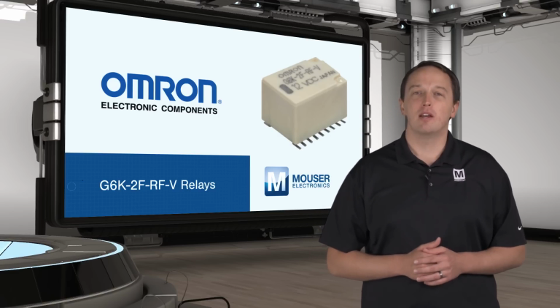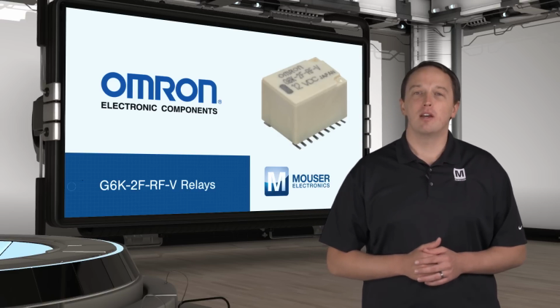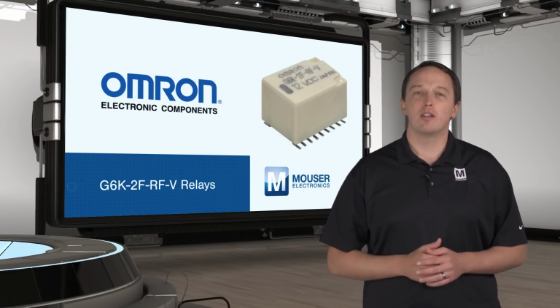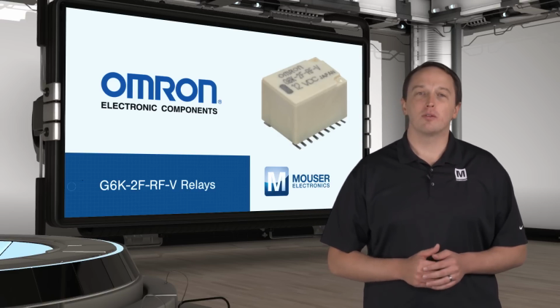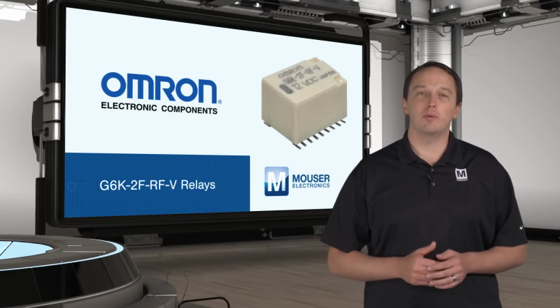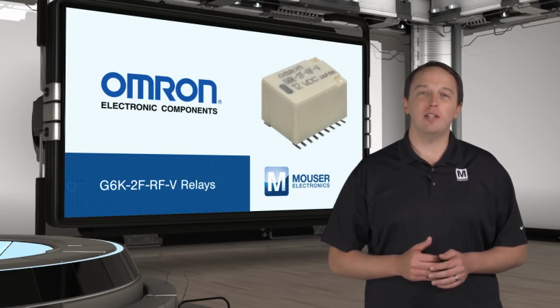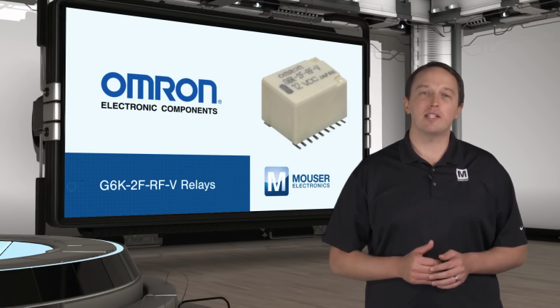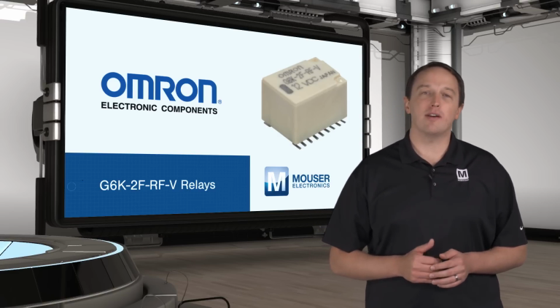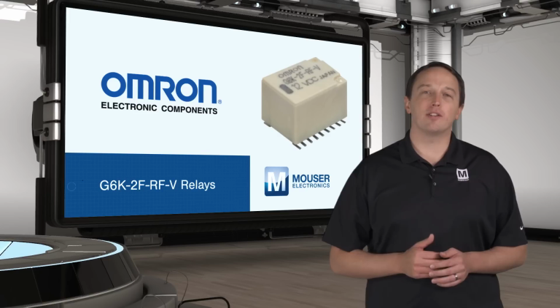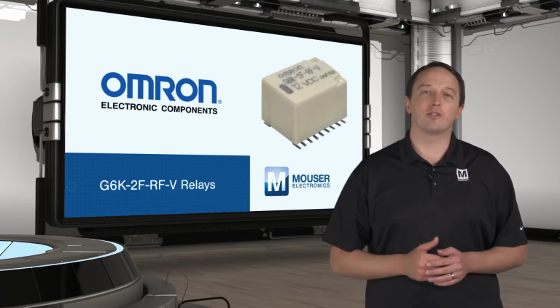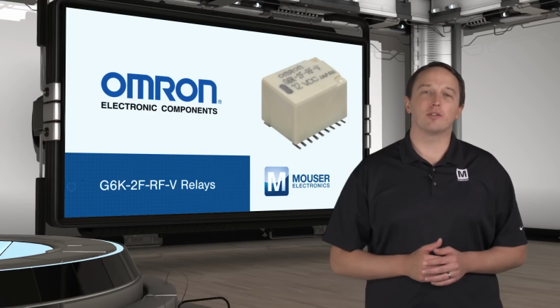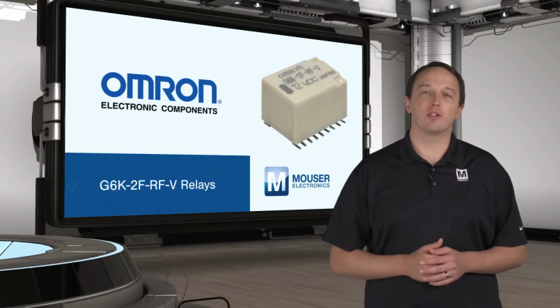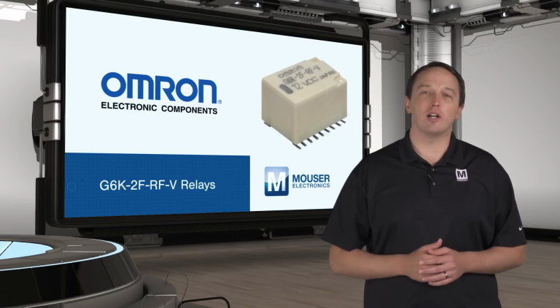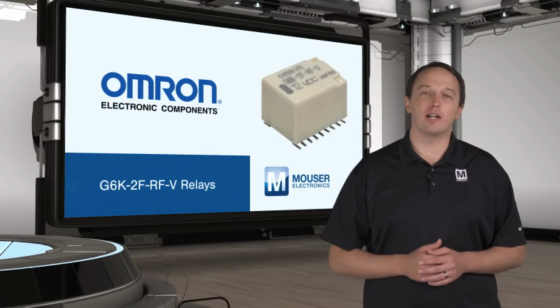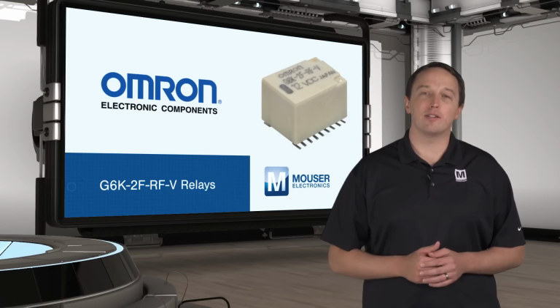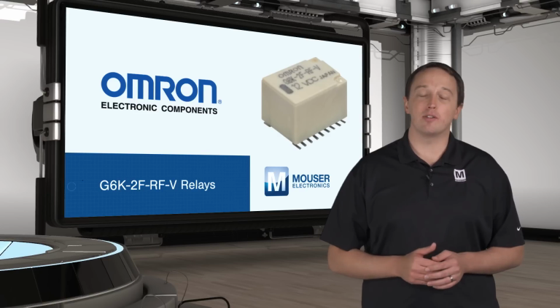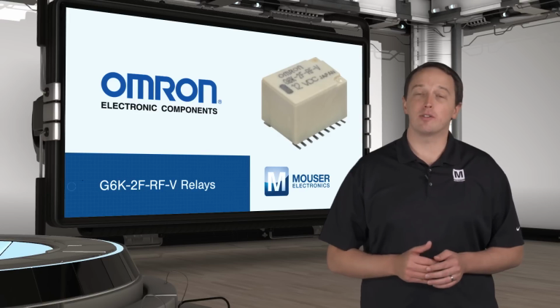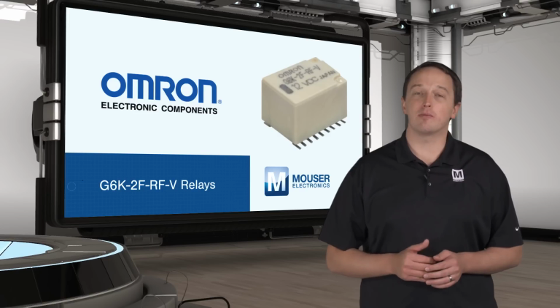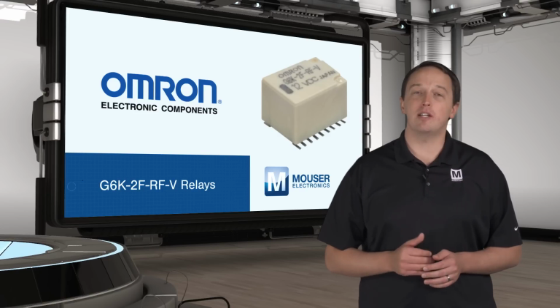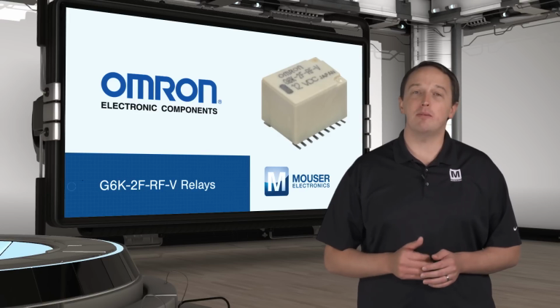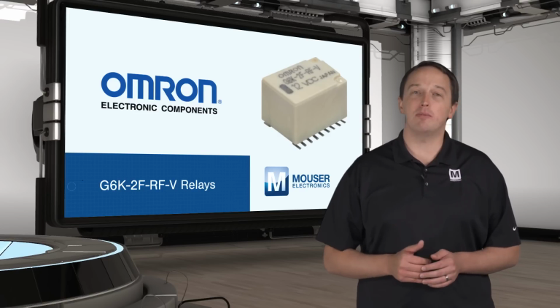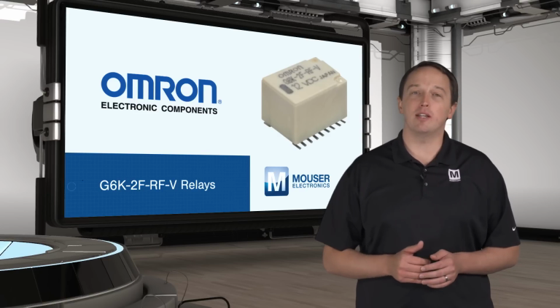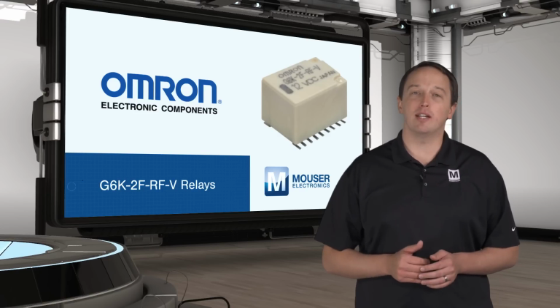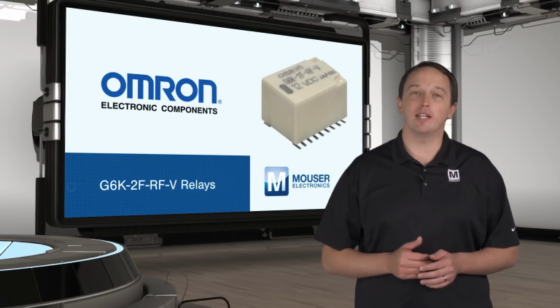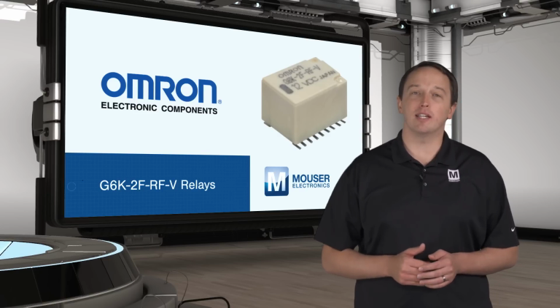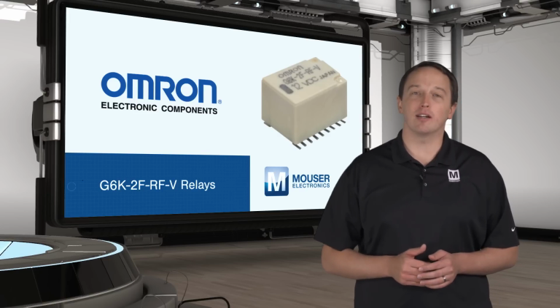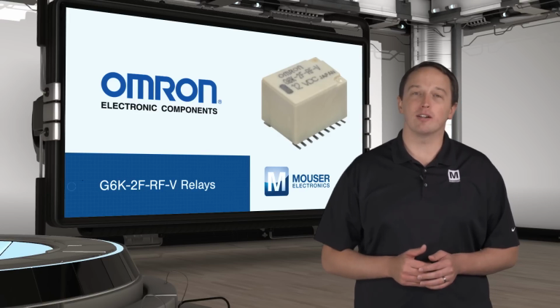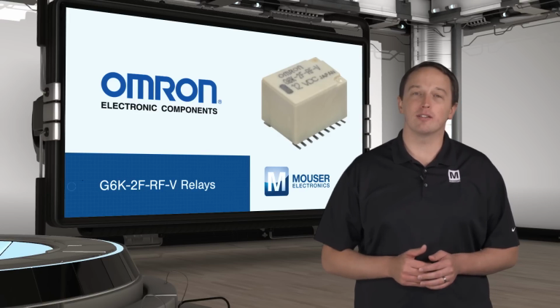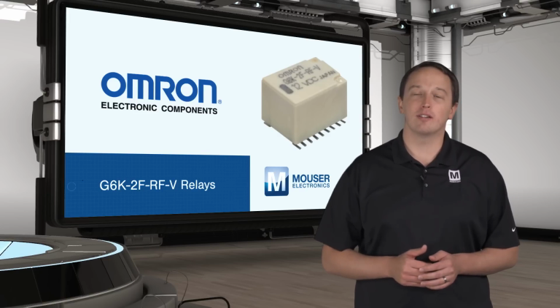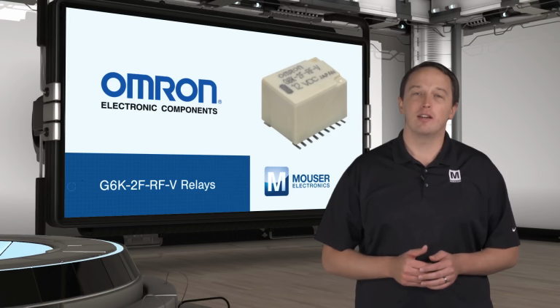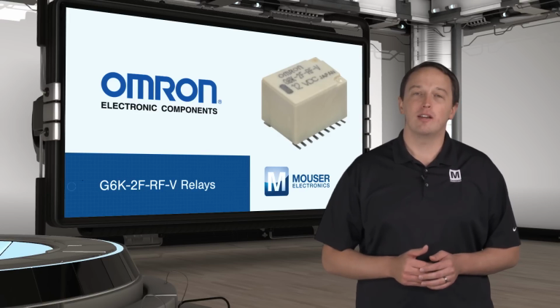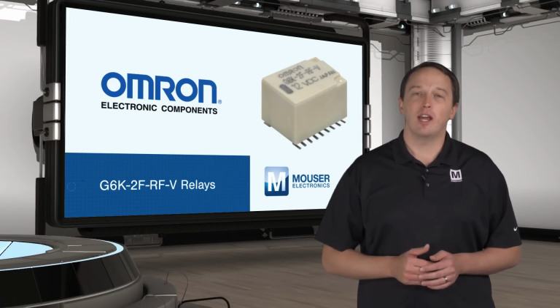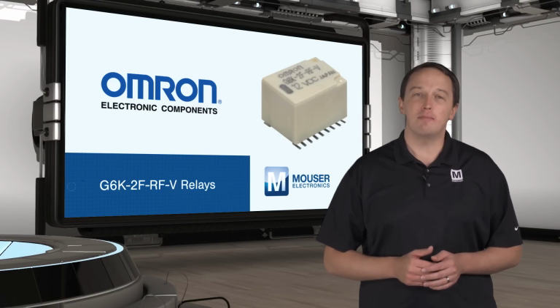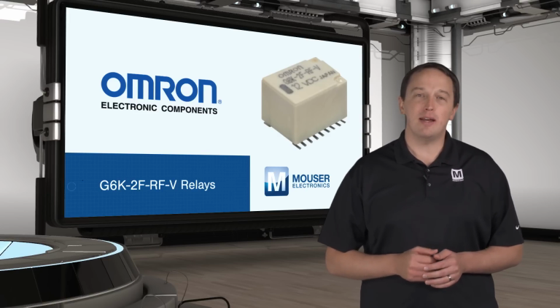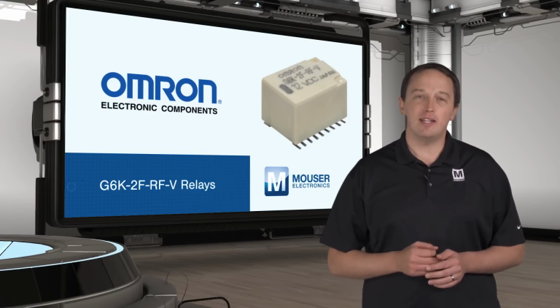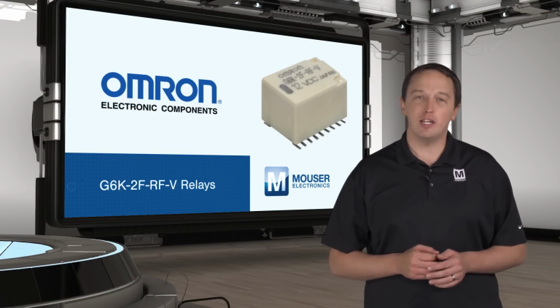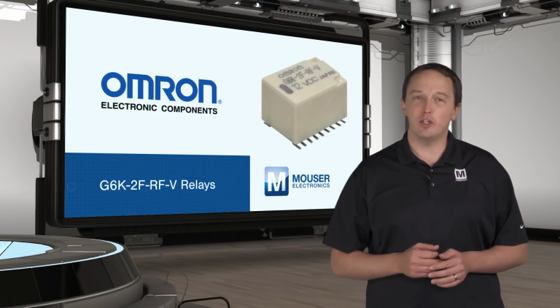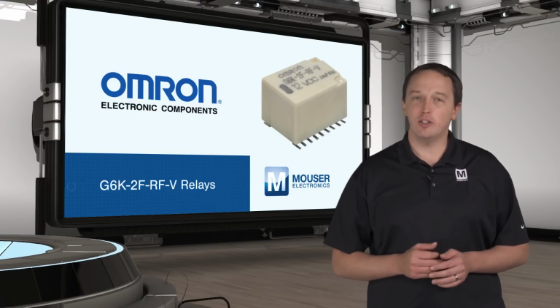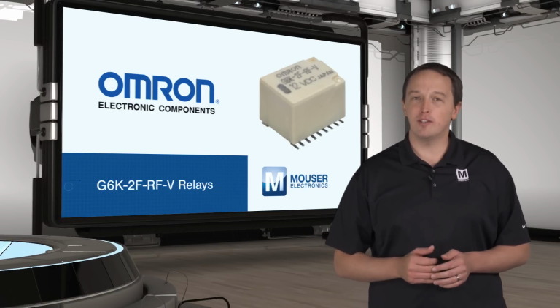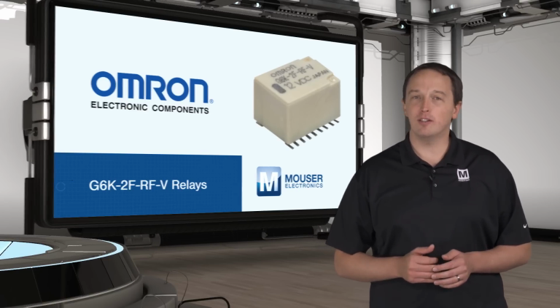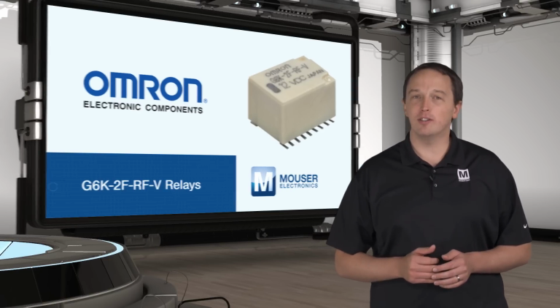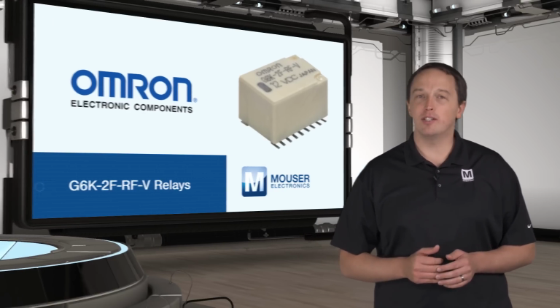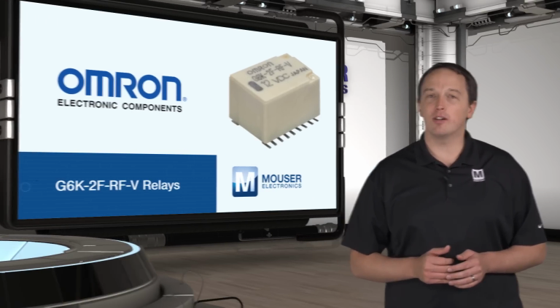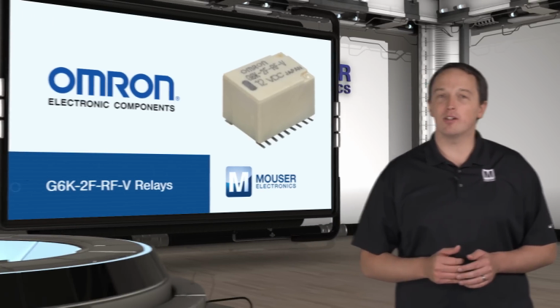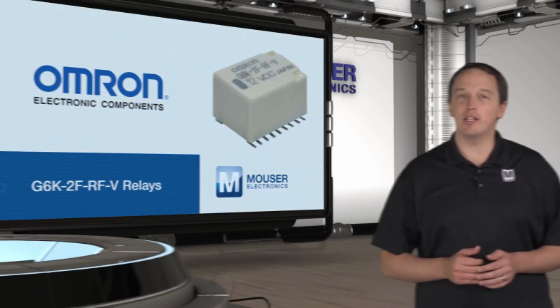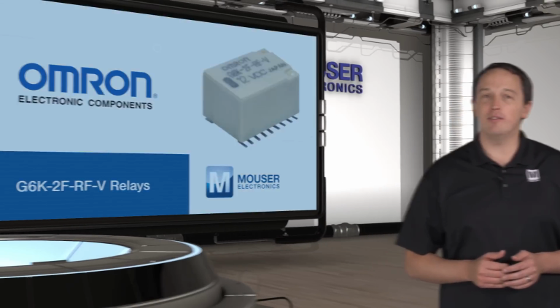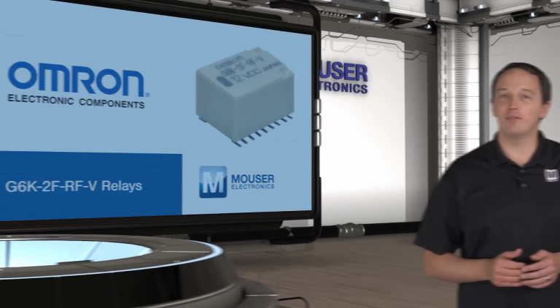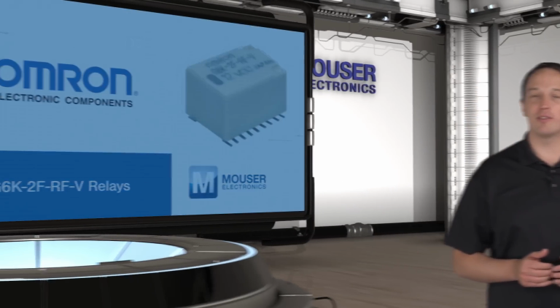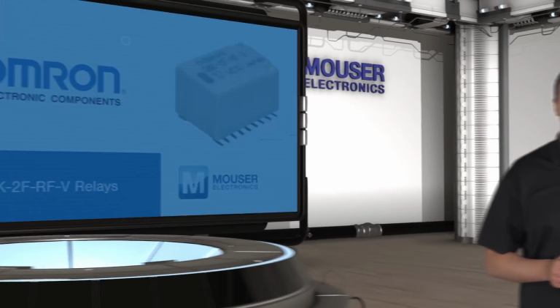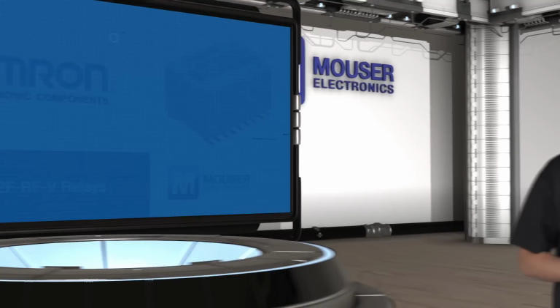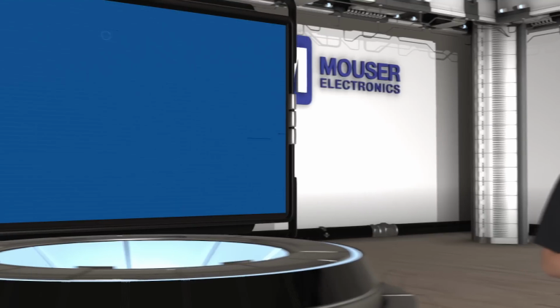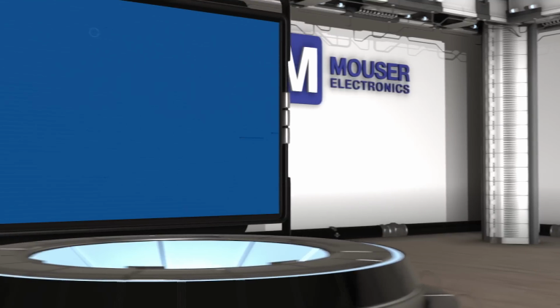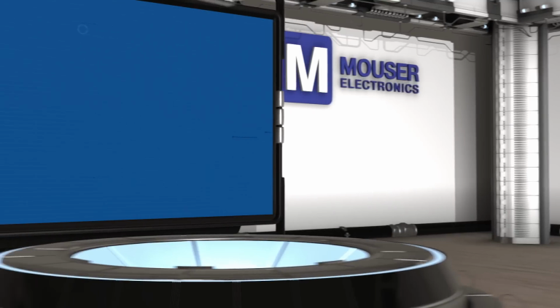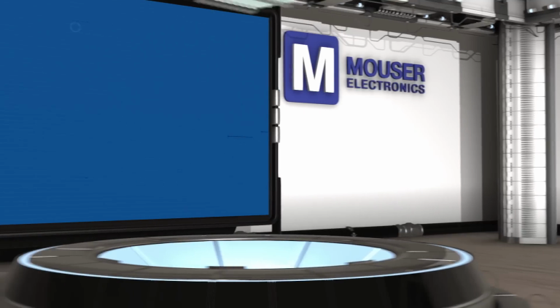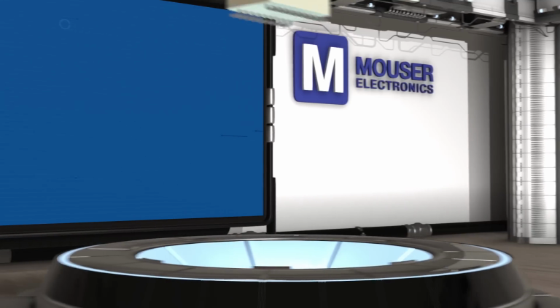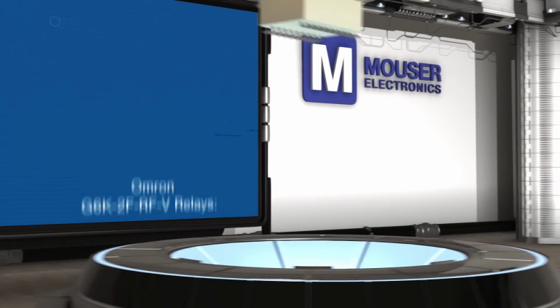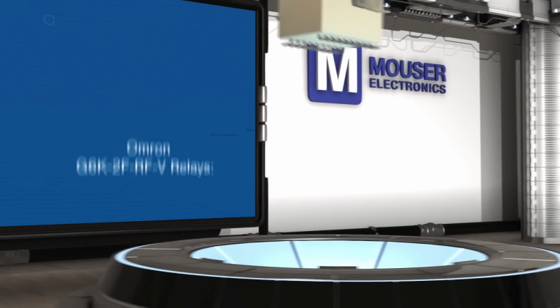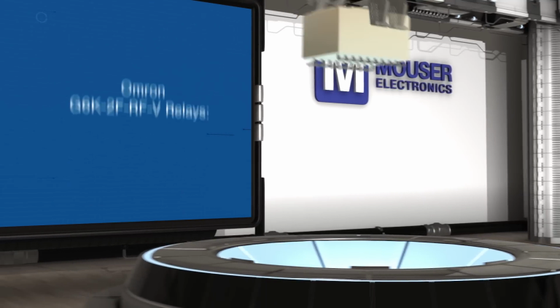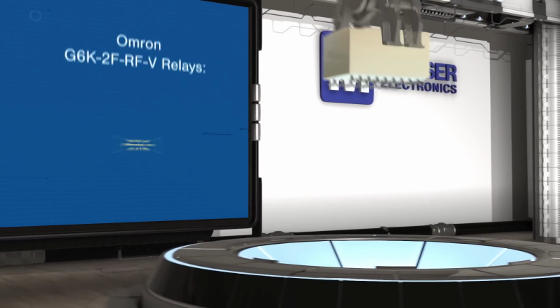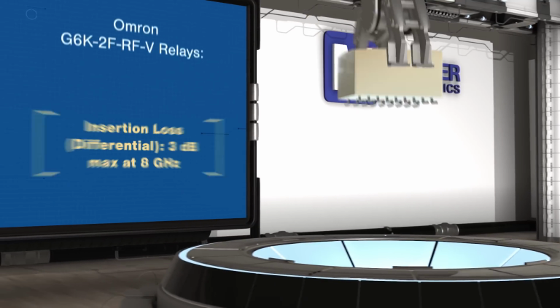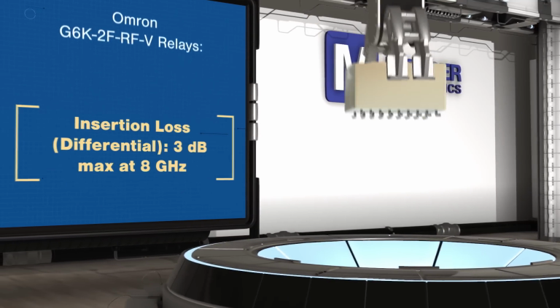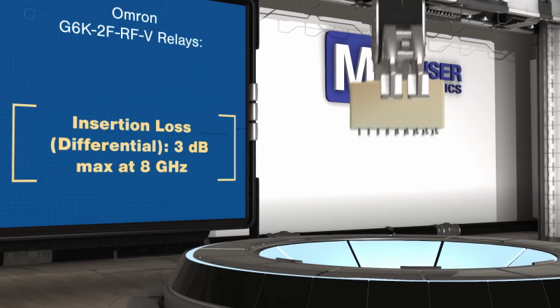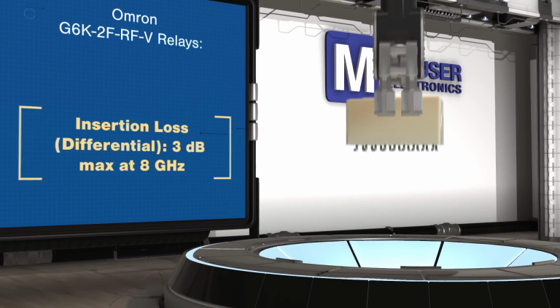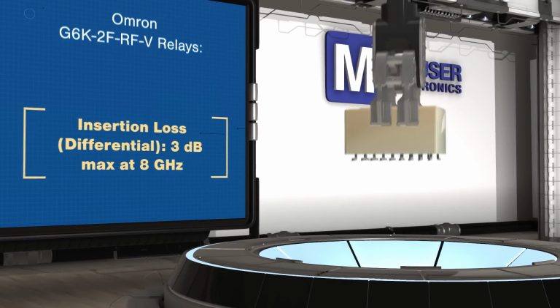The relays have an insertion loss of just 3 dB at 8 GHz and maintain good signal integrity even for signals beyond 12.5 Gbps.